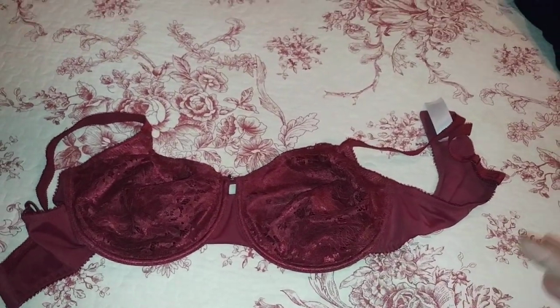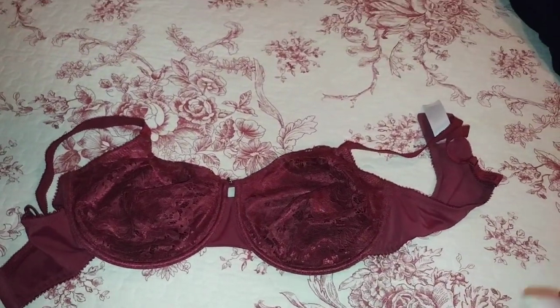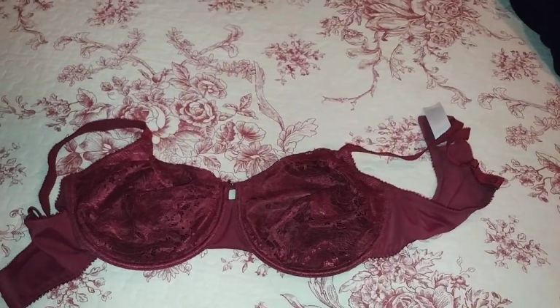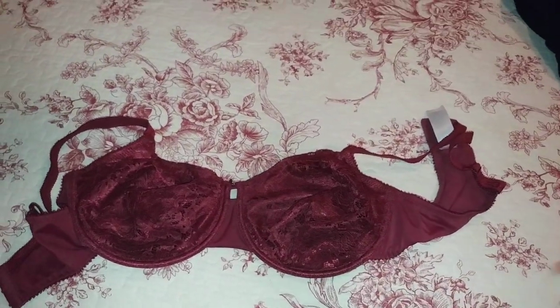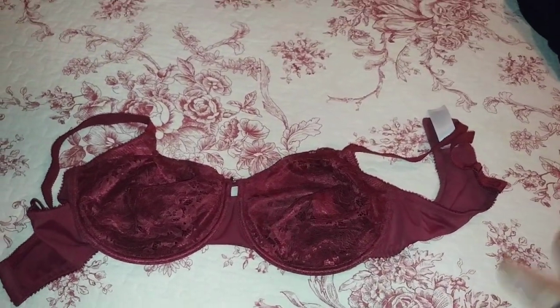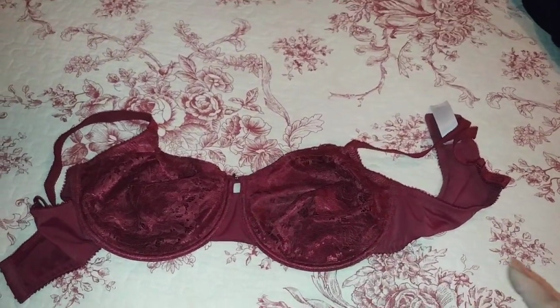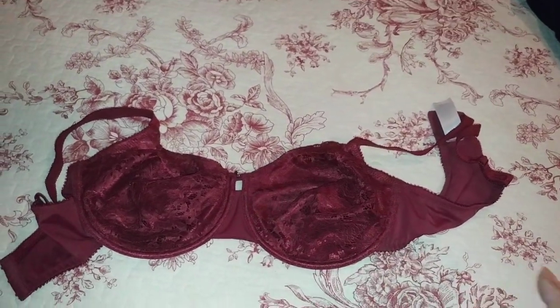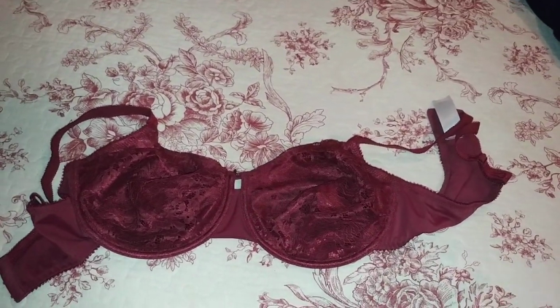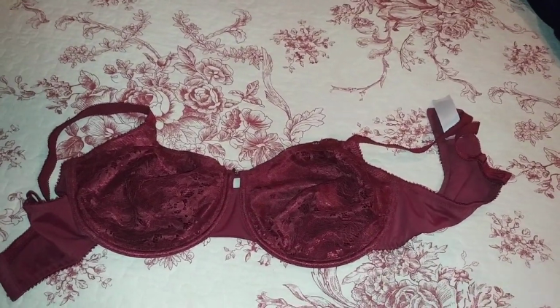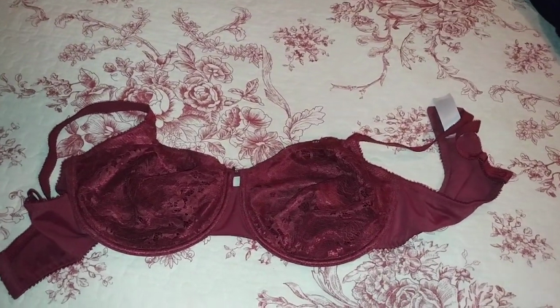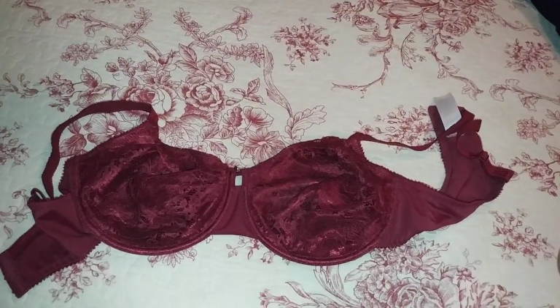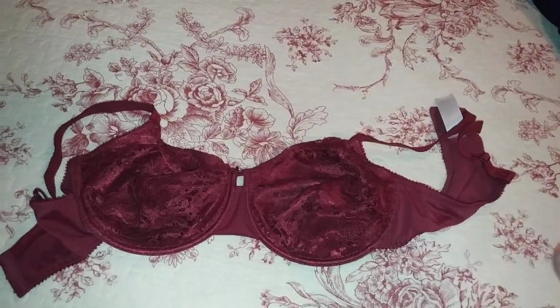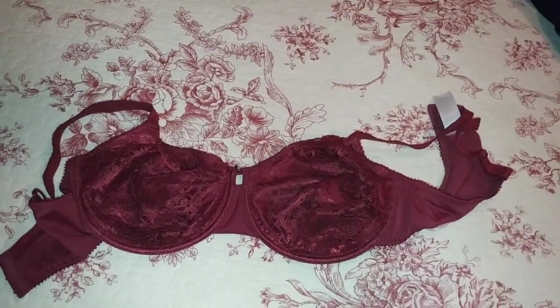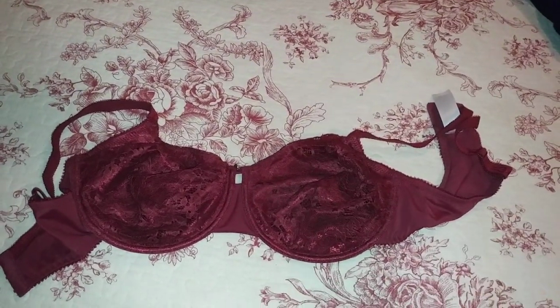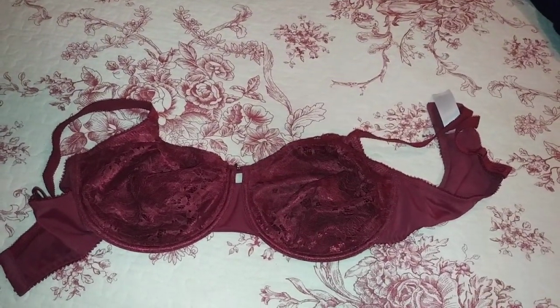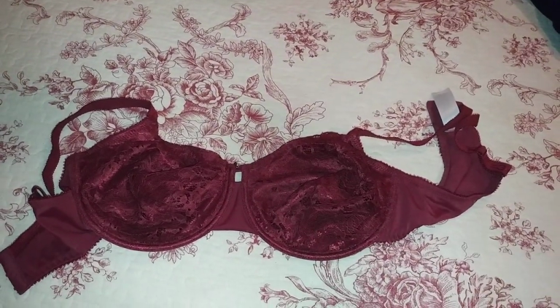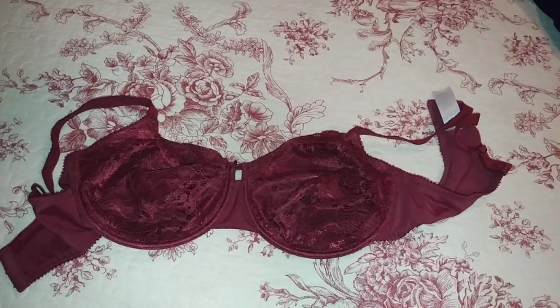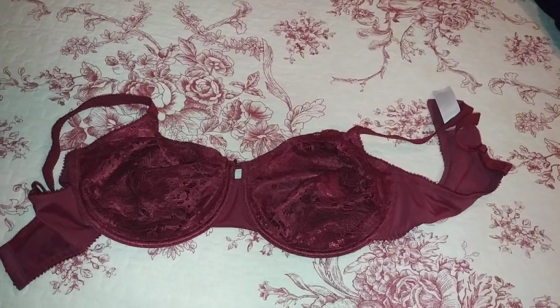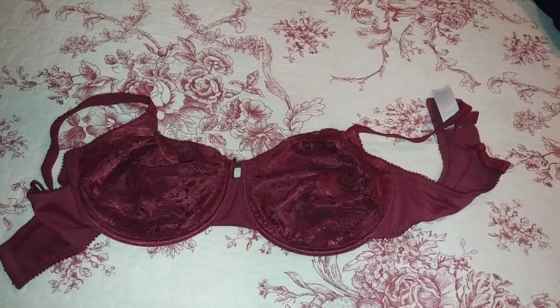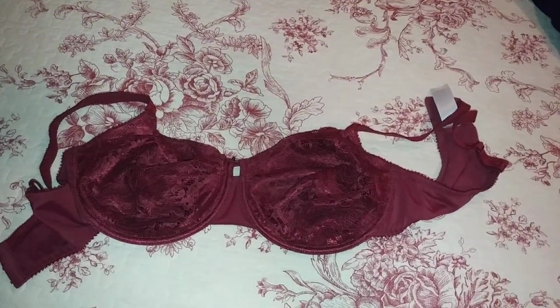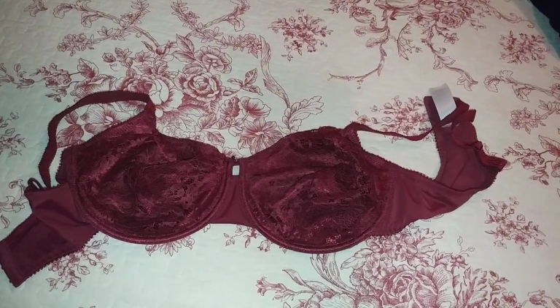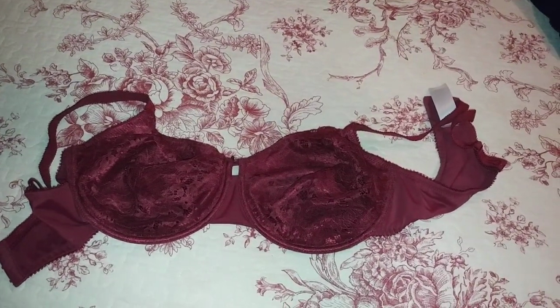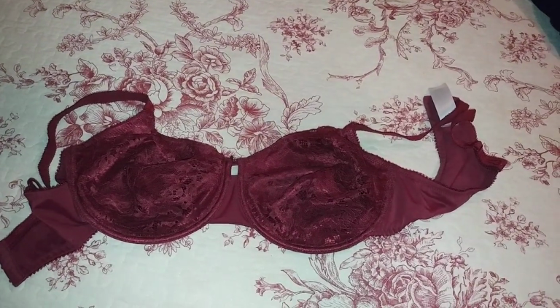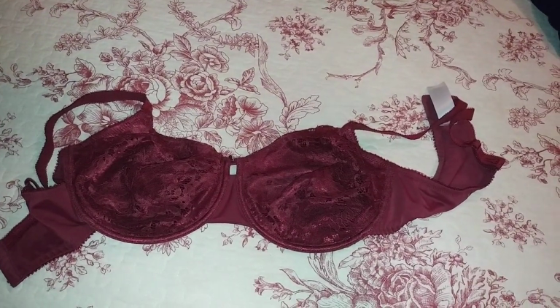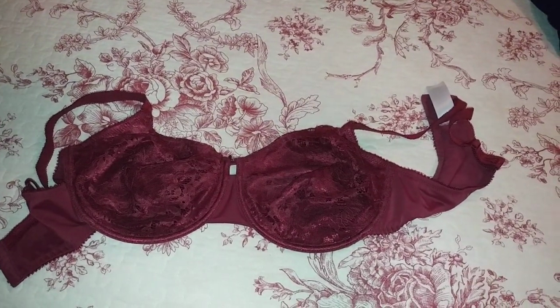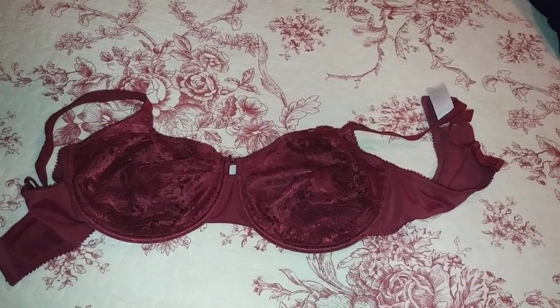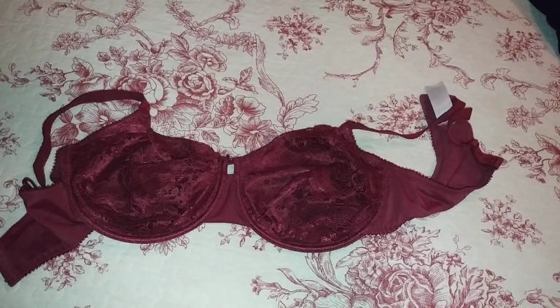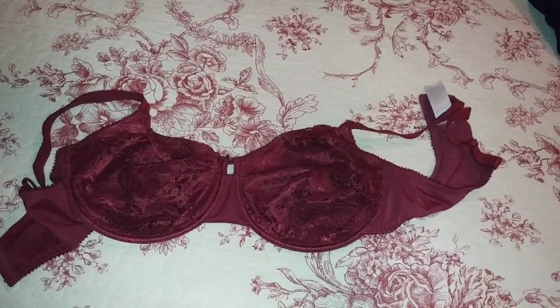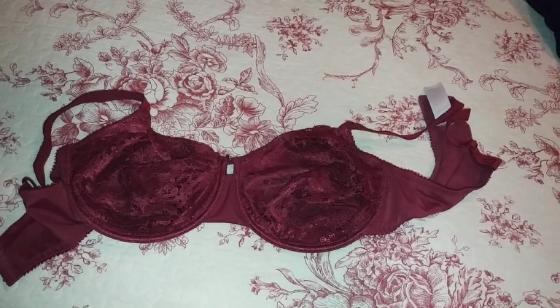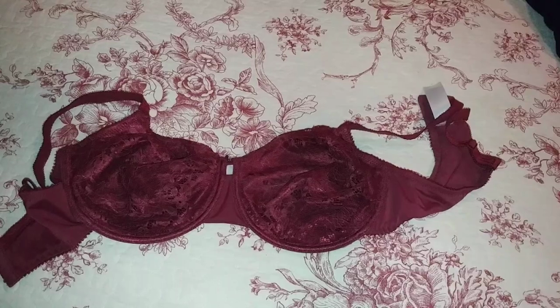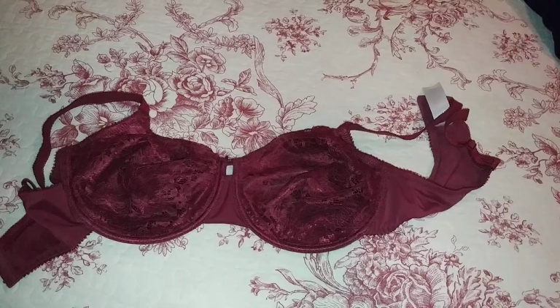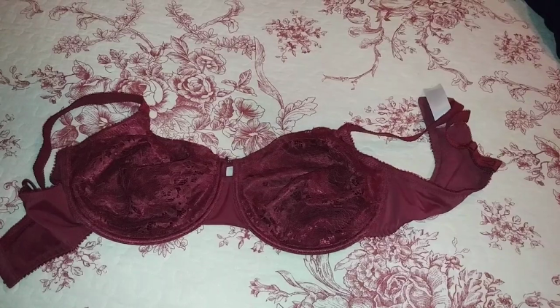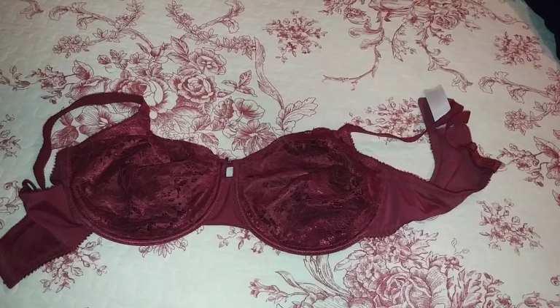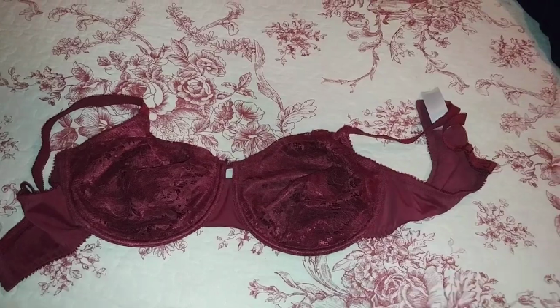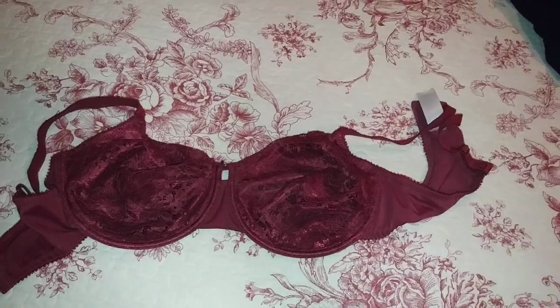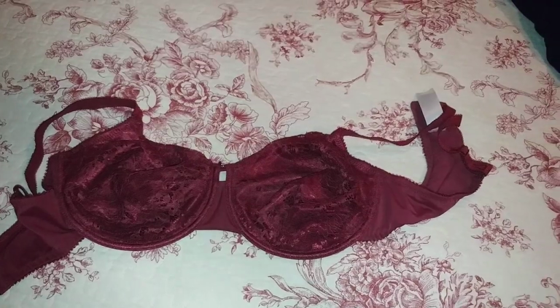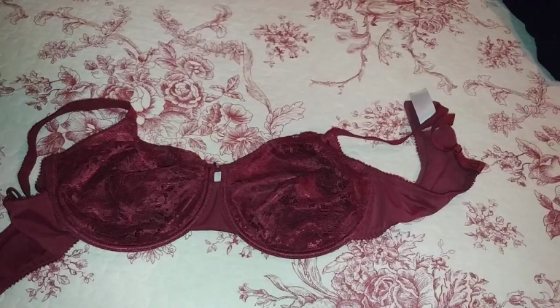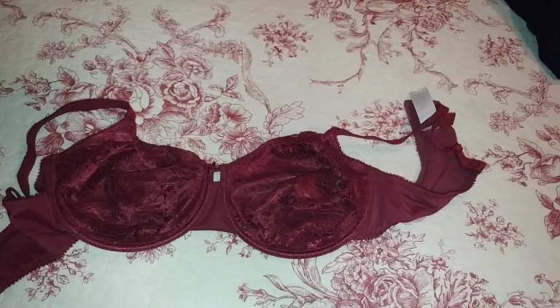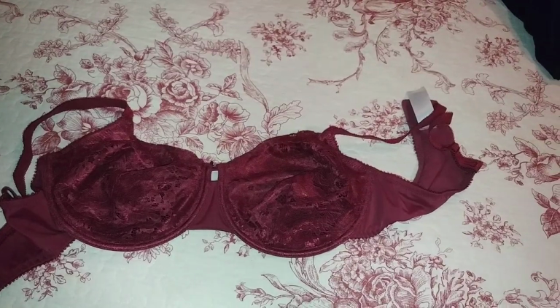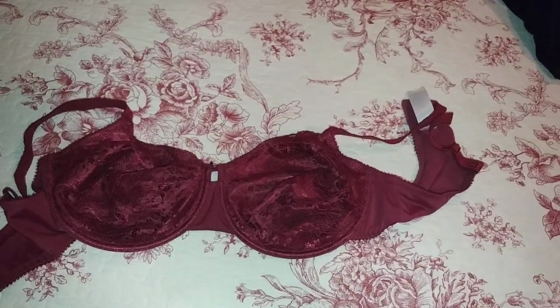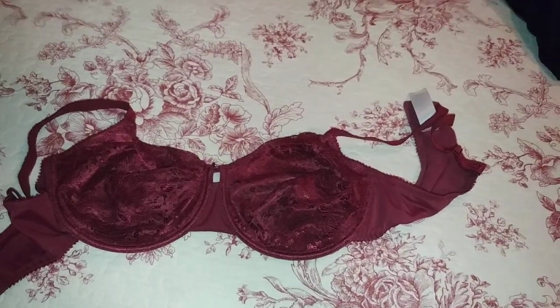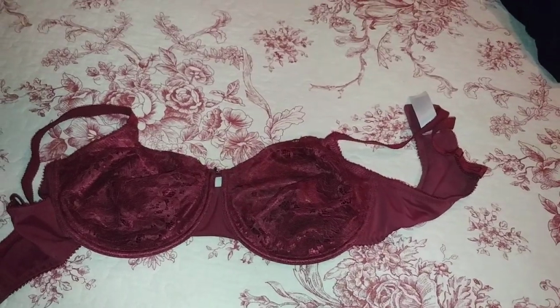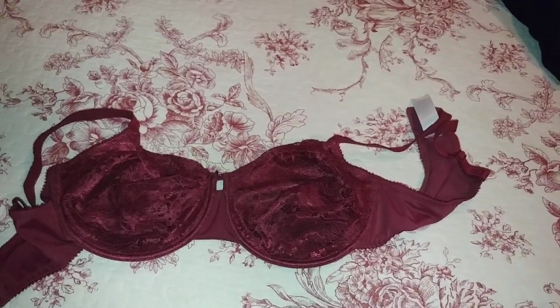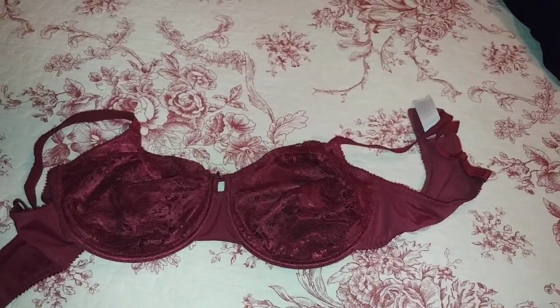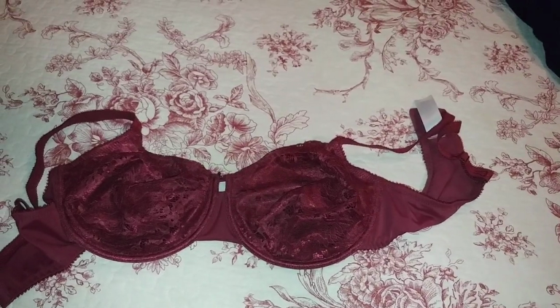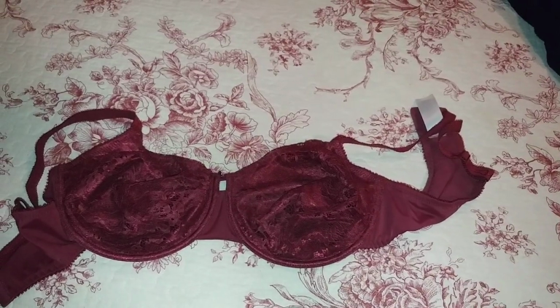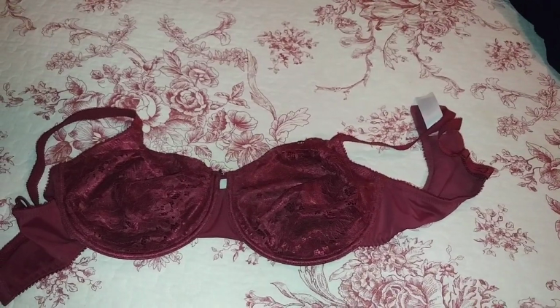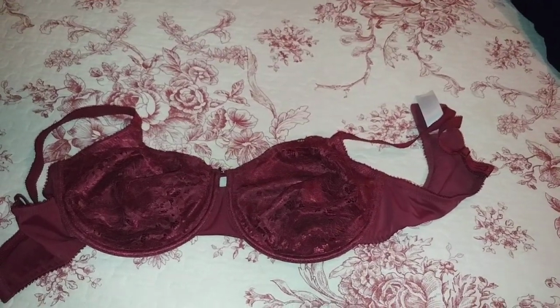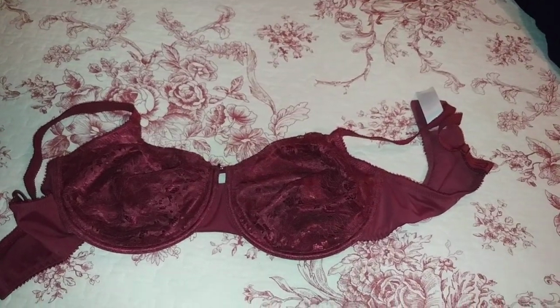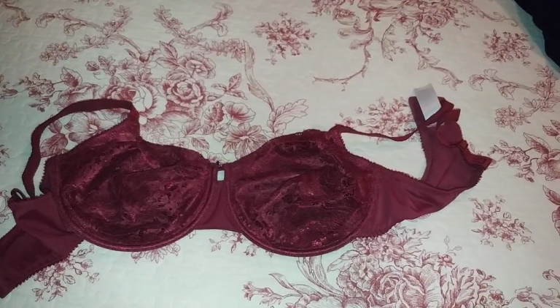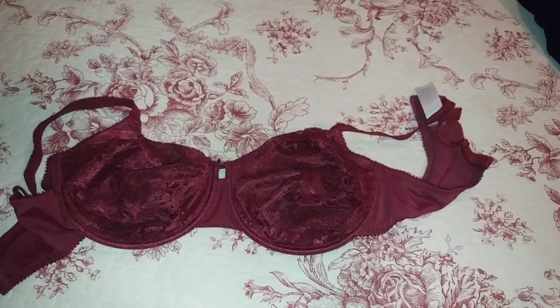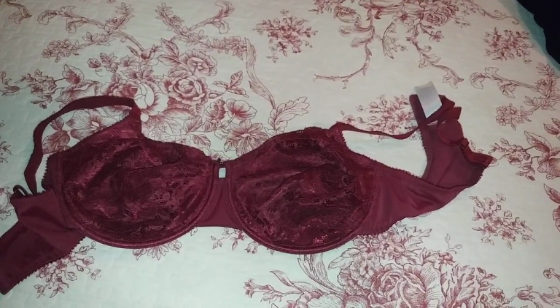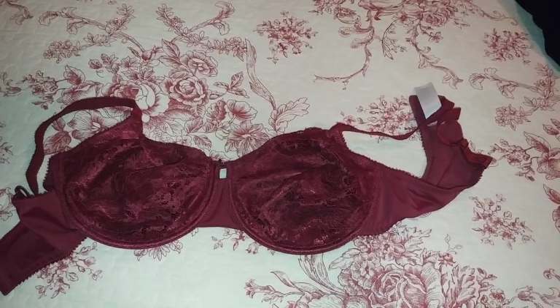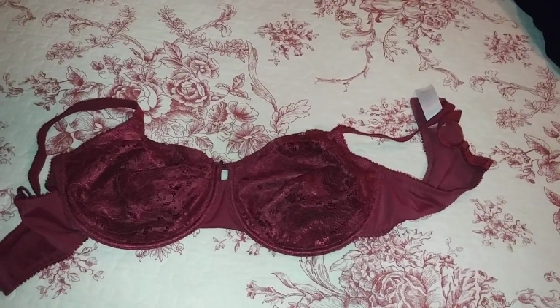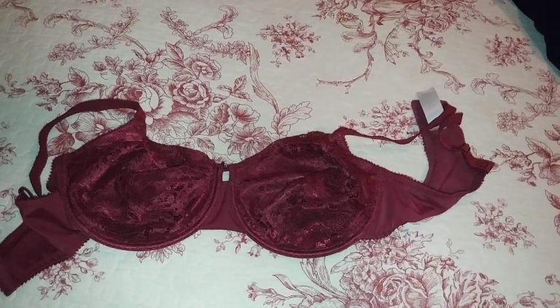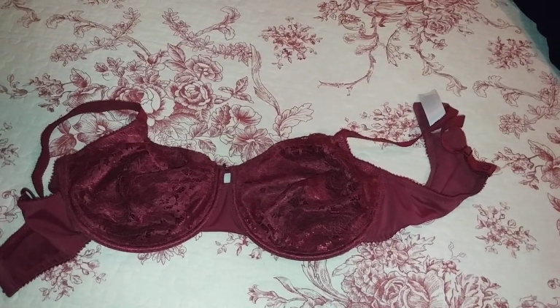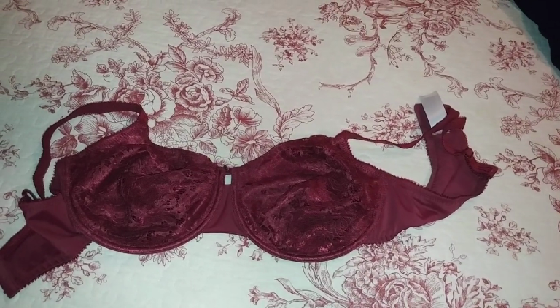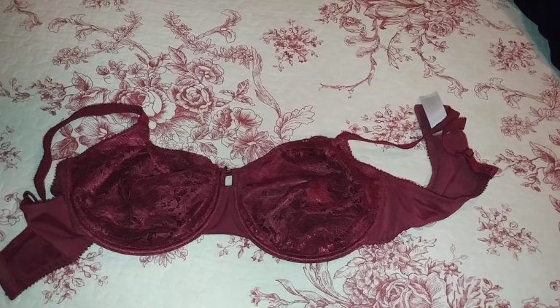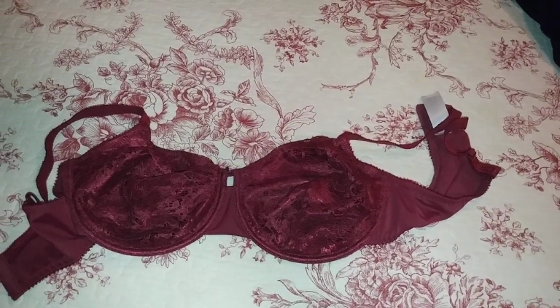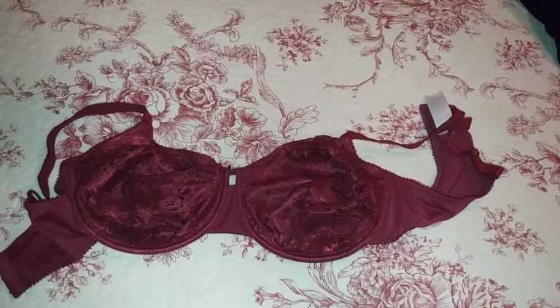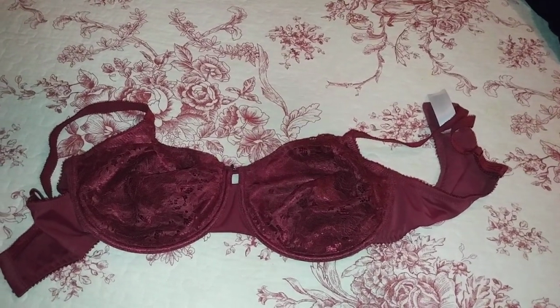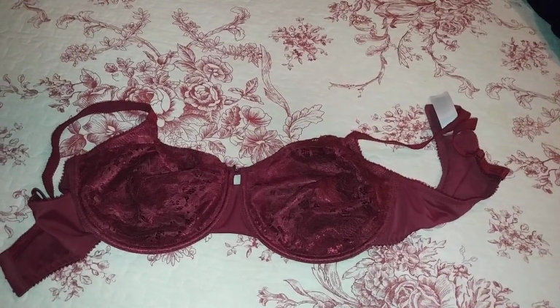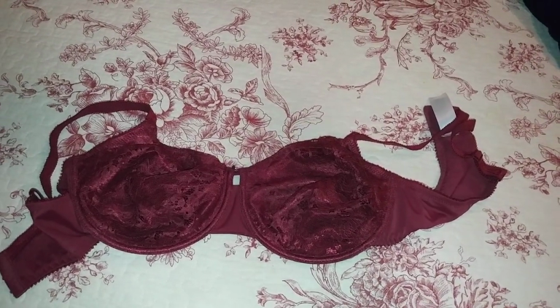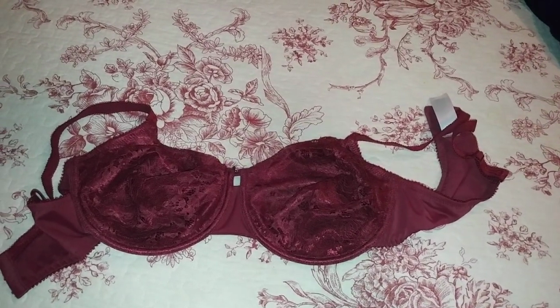I wear a 38D and that's what I buy, and it does fit snug but not to the point of painful.